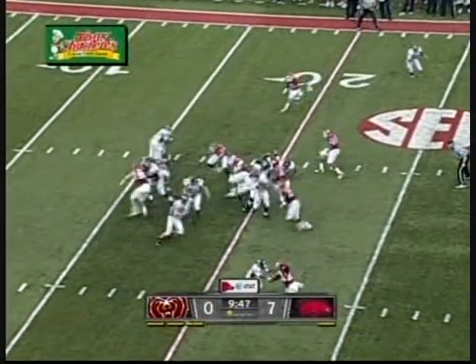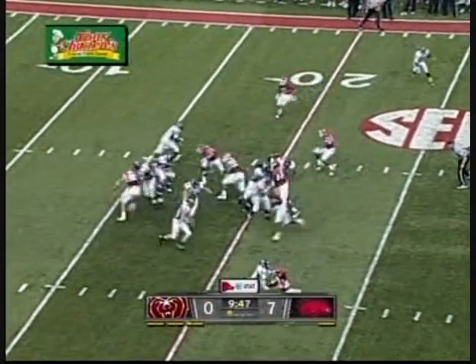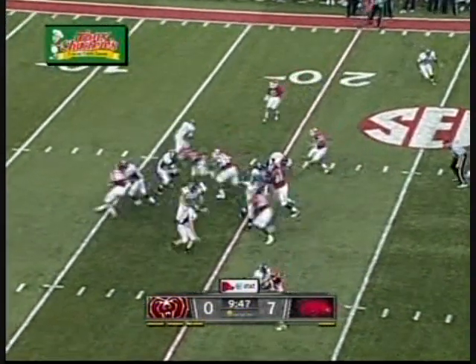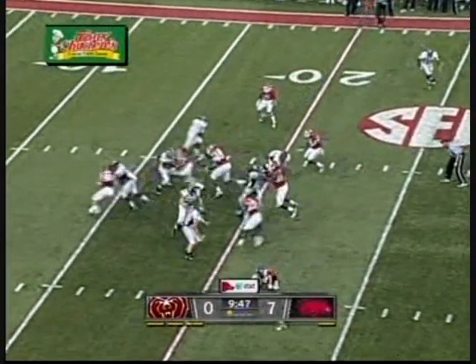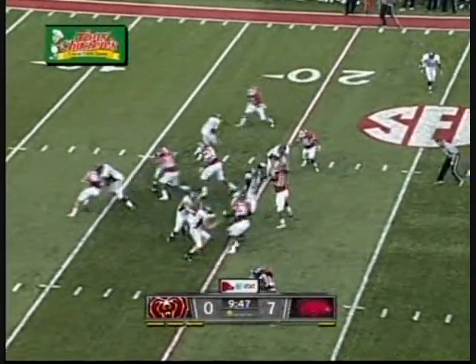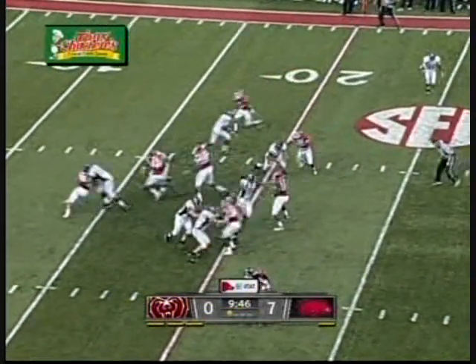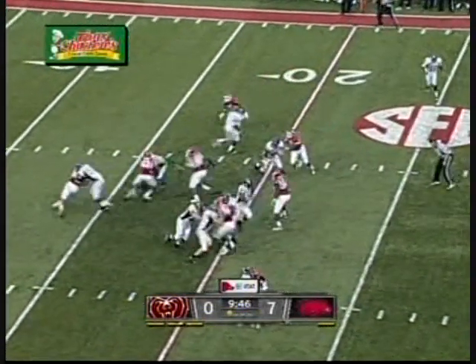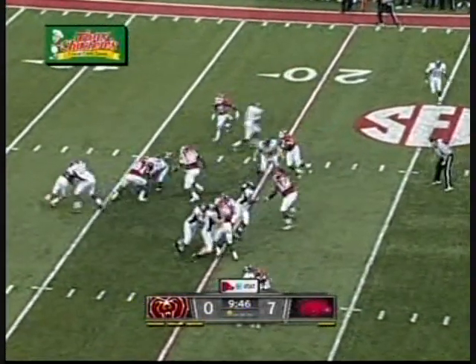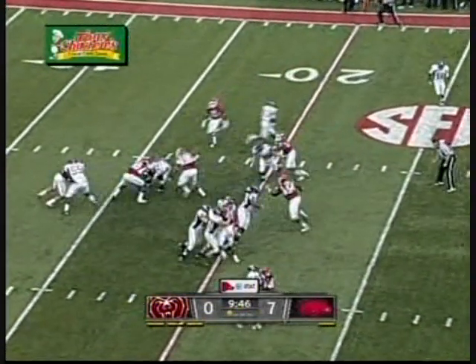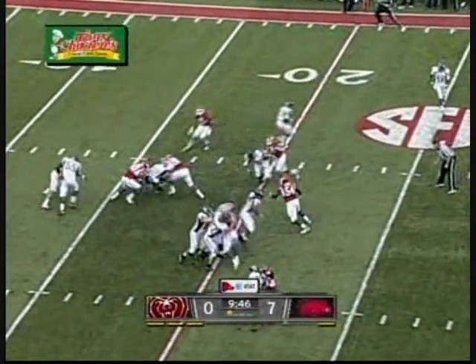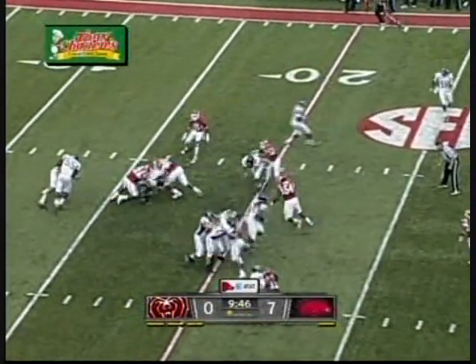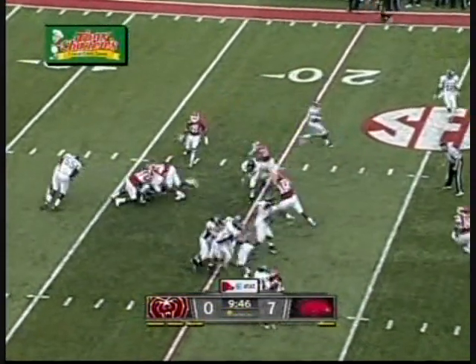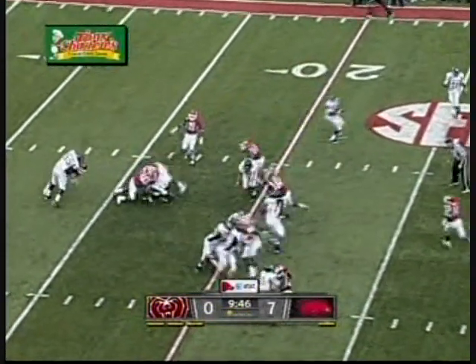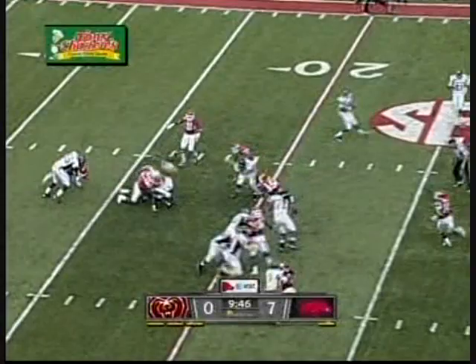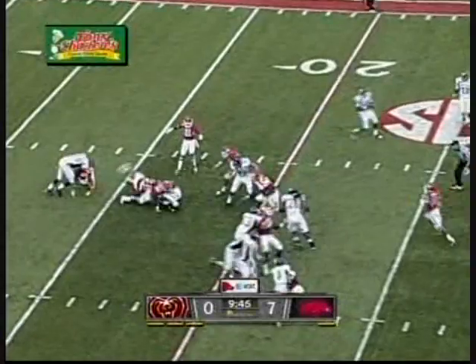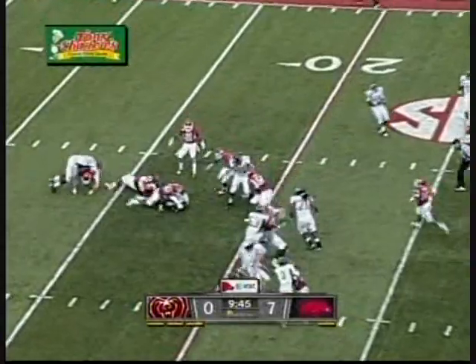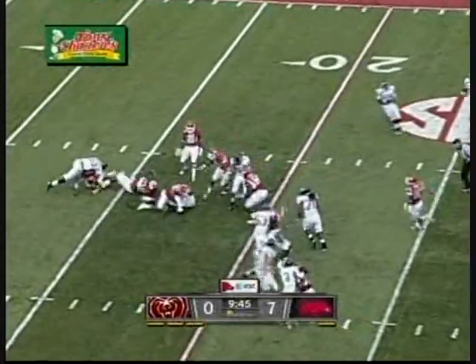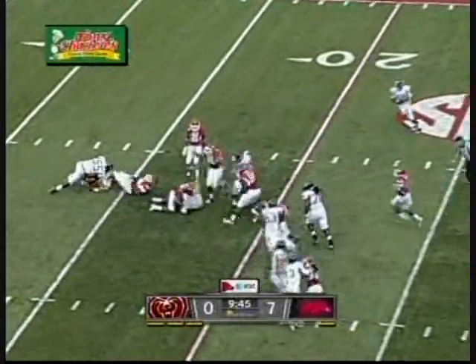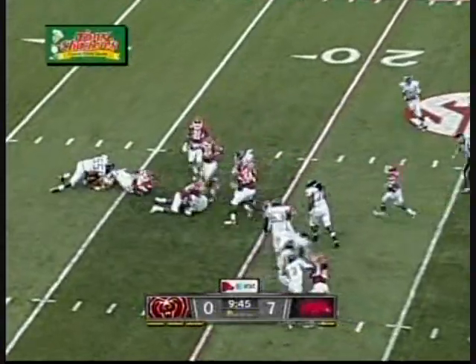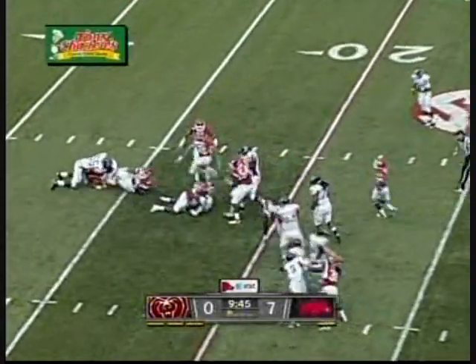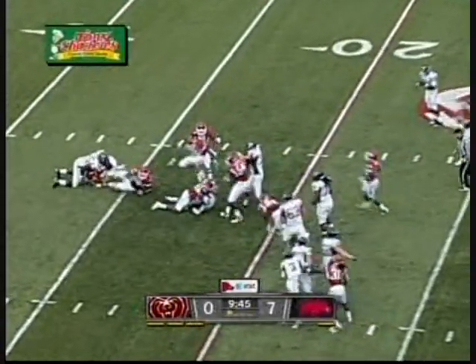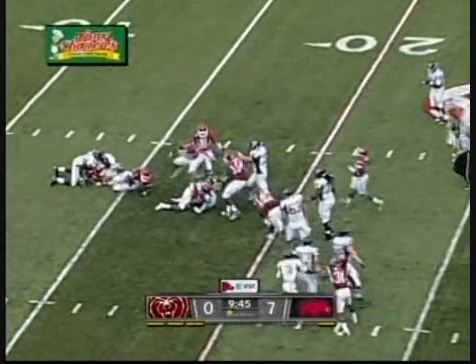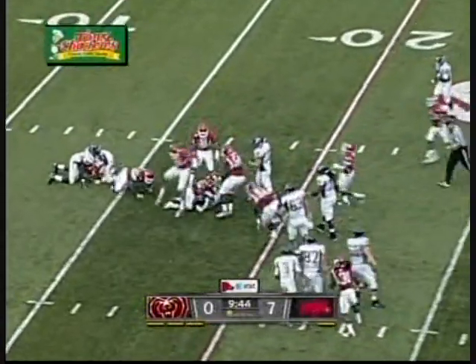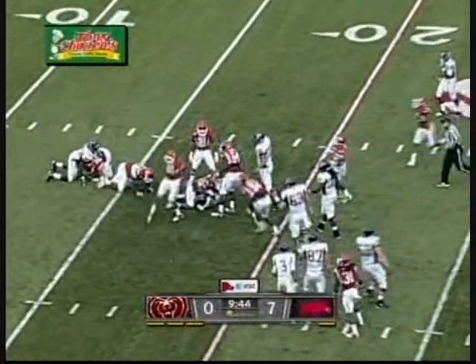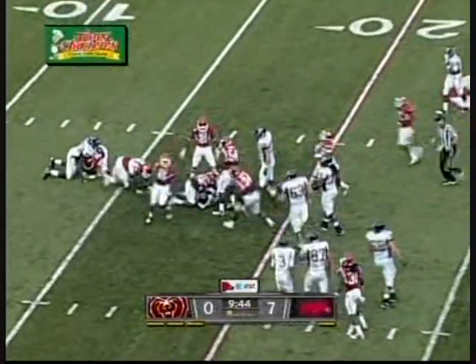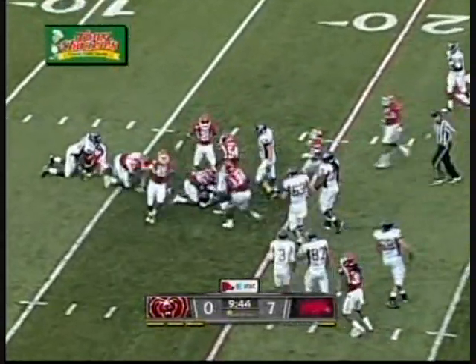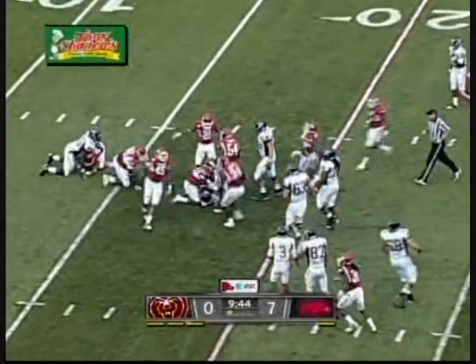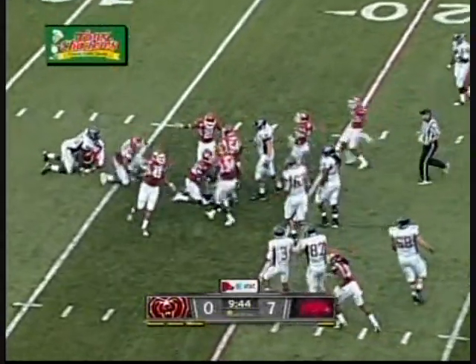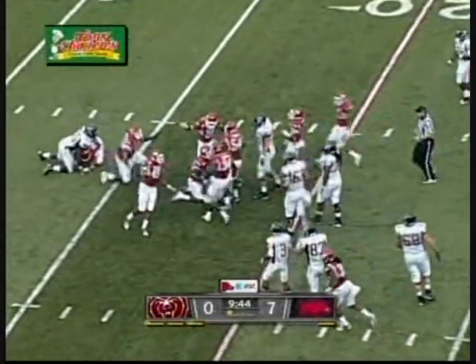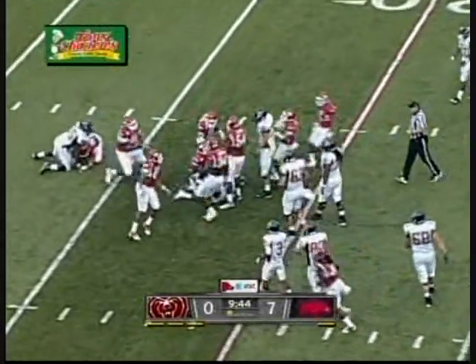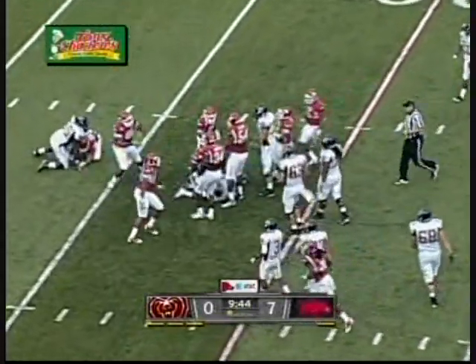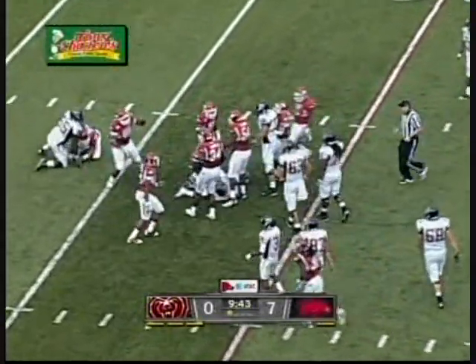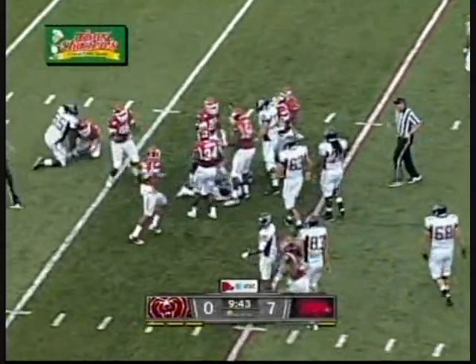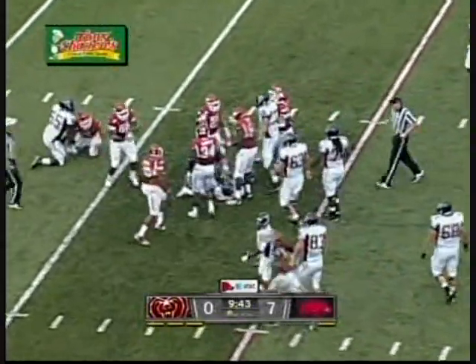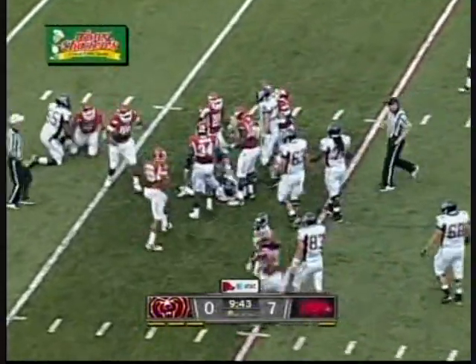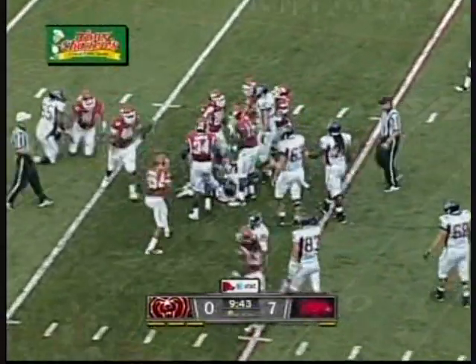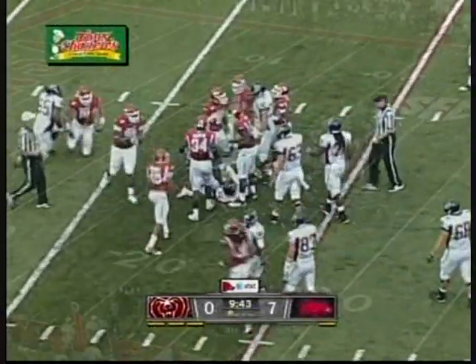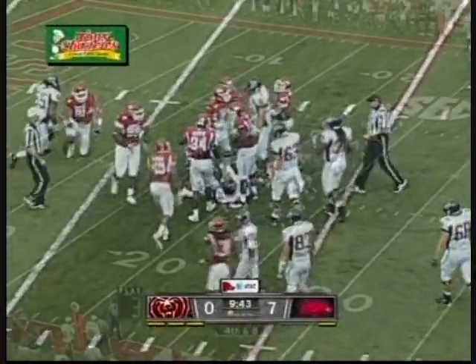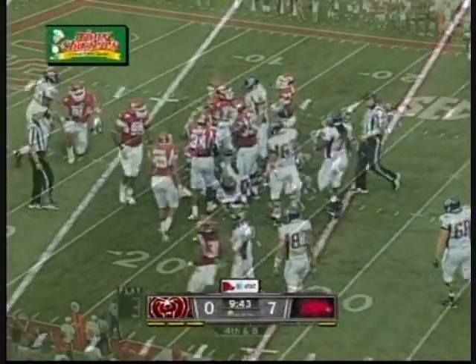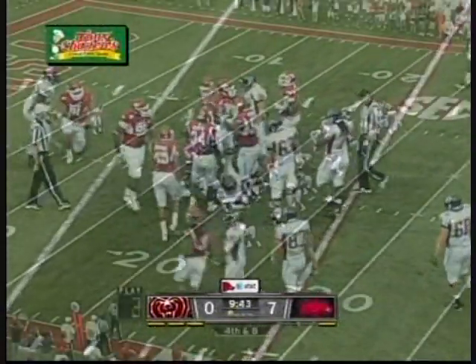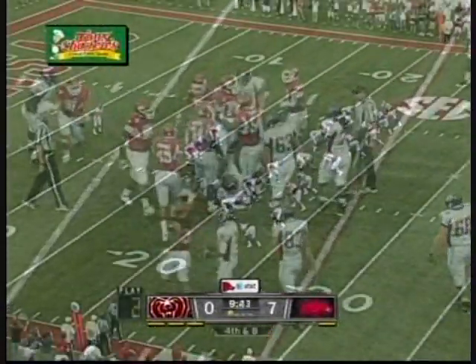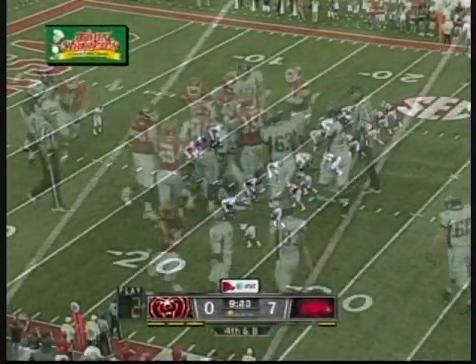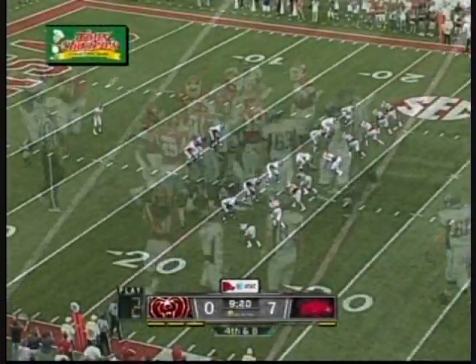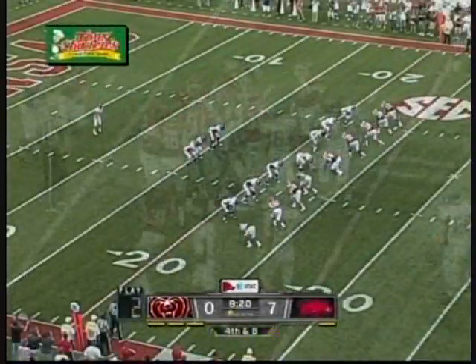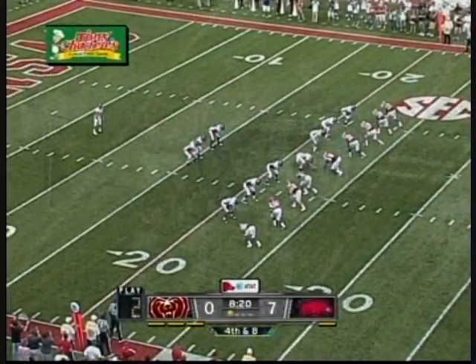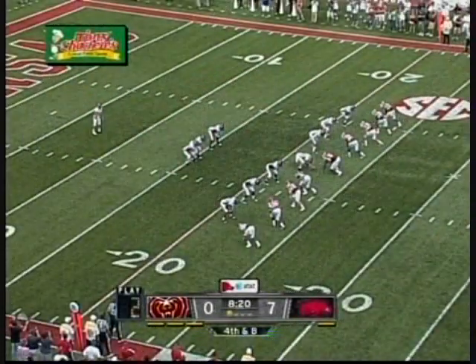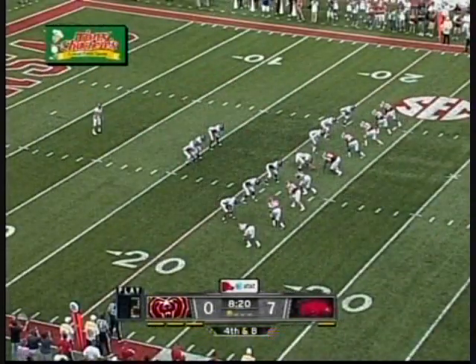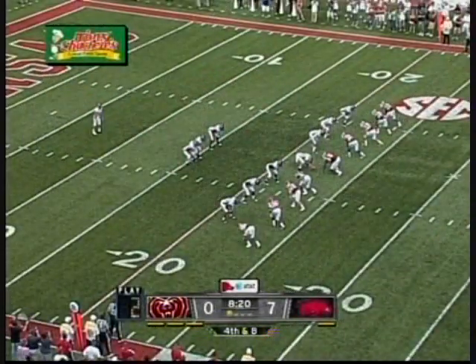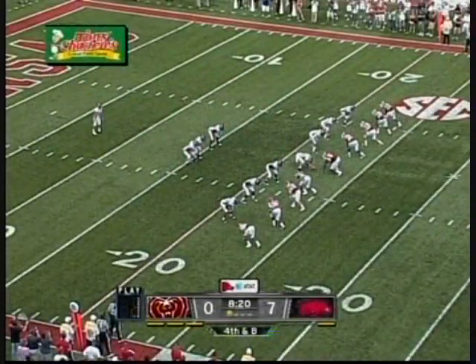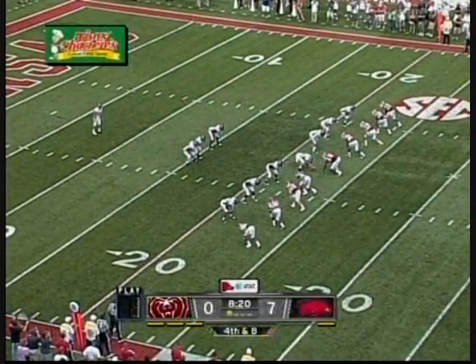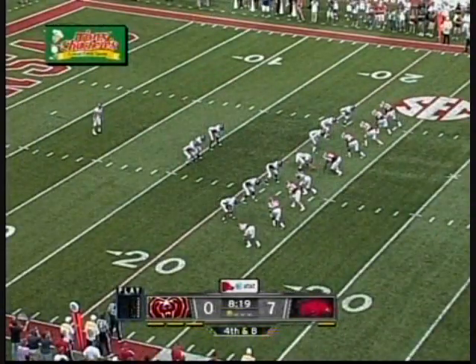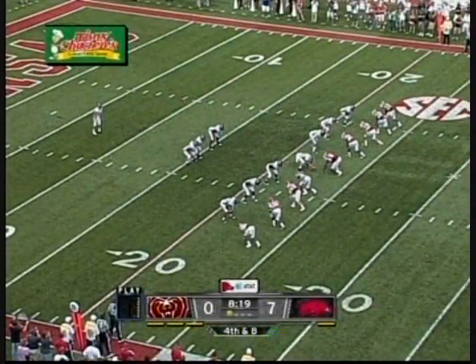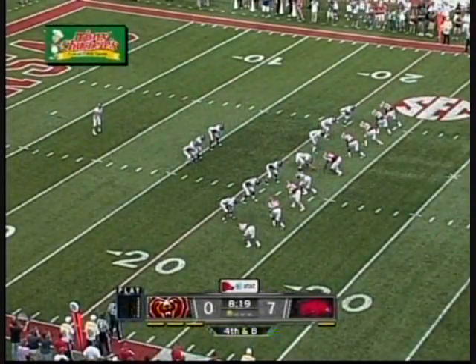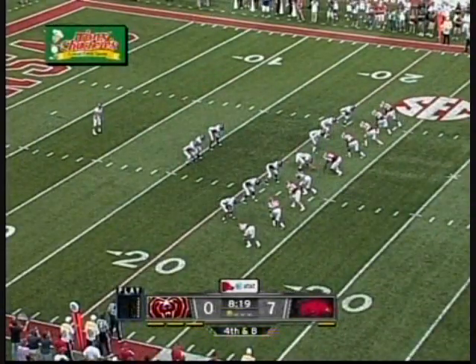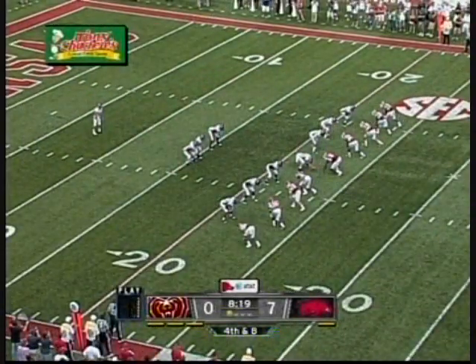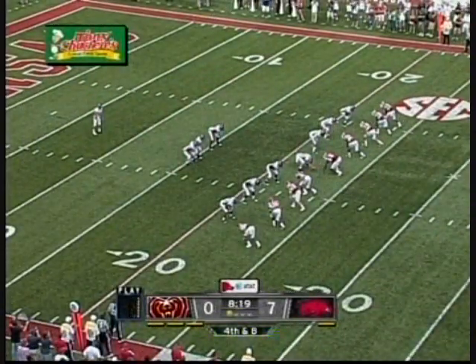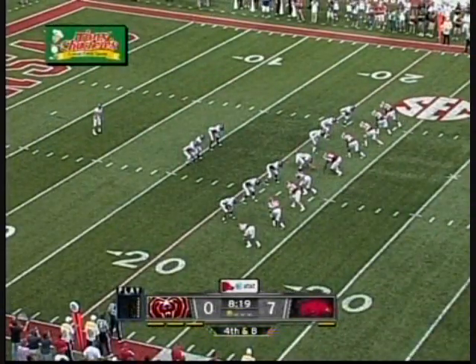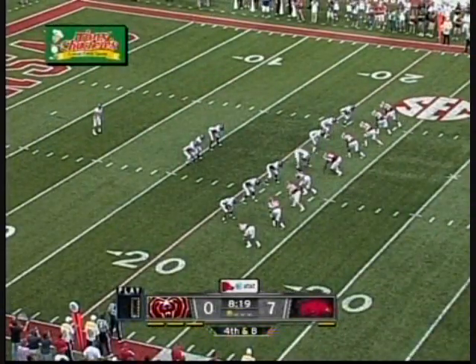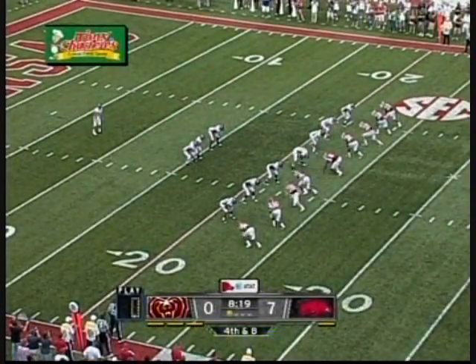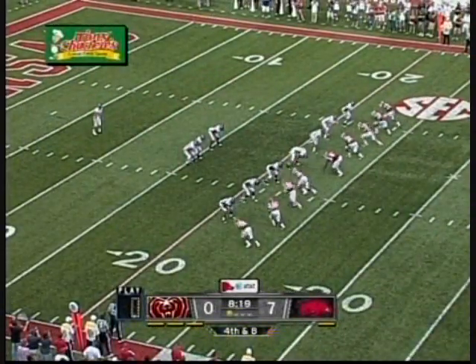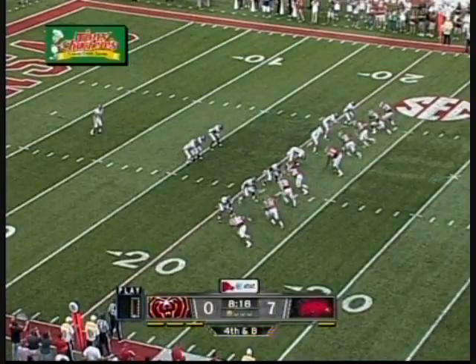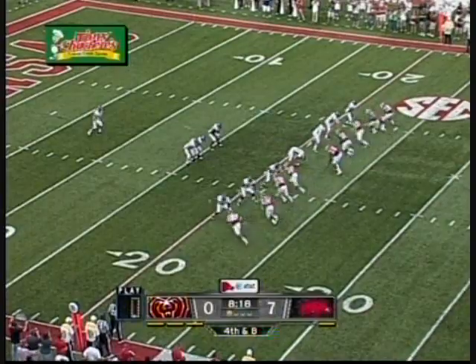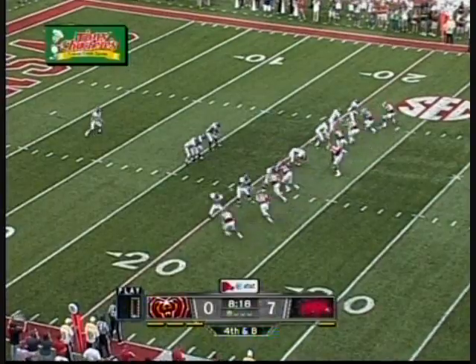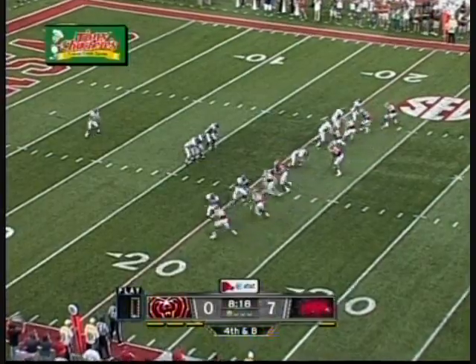And again, they keep it on the ground. And again, the Razorbacks are right there. Tenere is right, in the Ole Miss game in October.